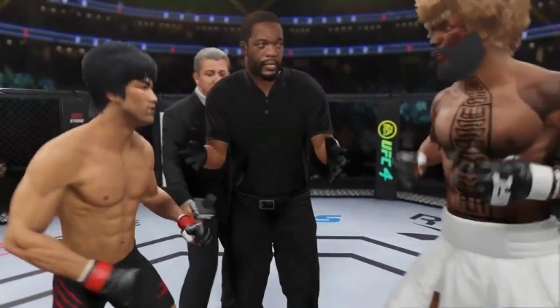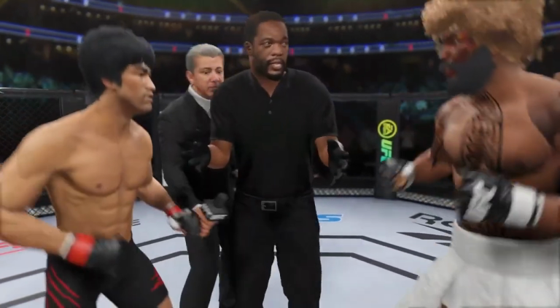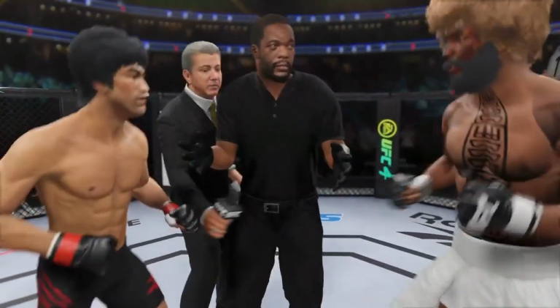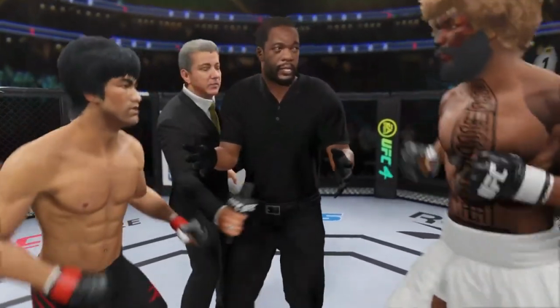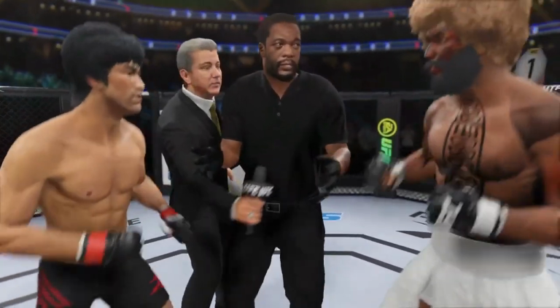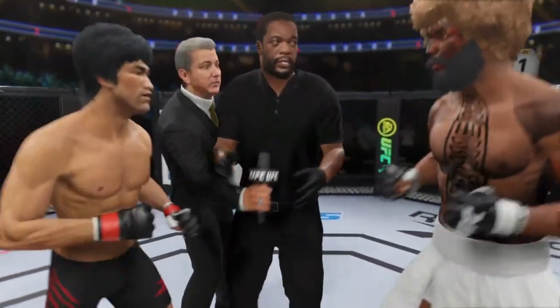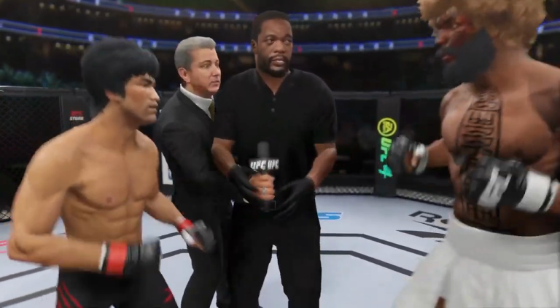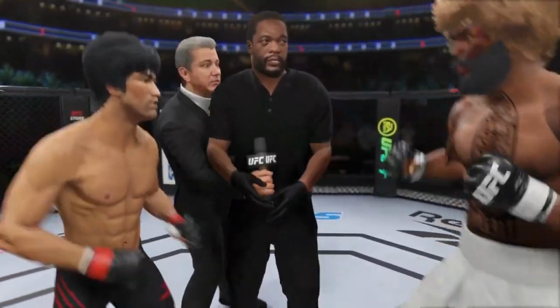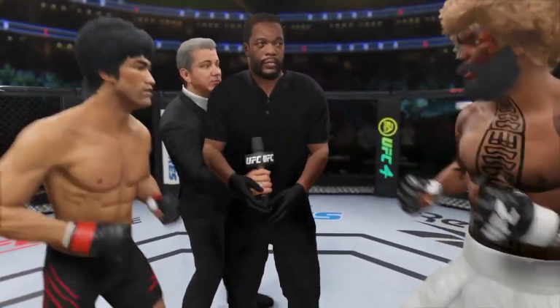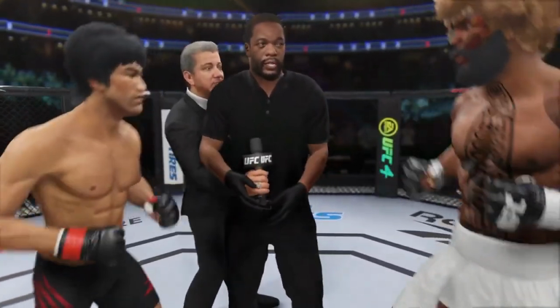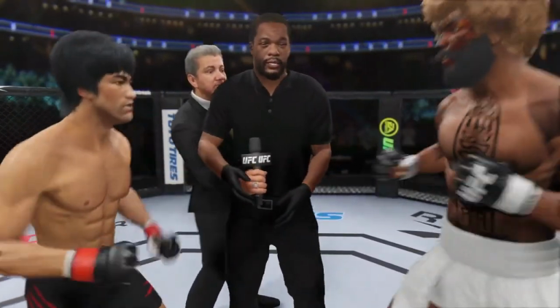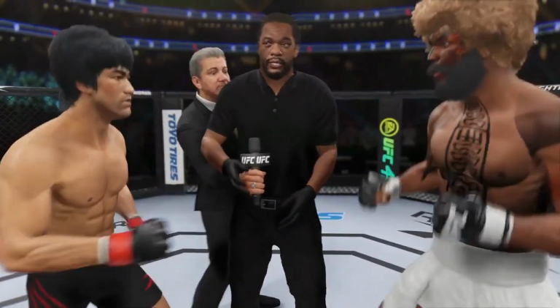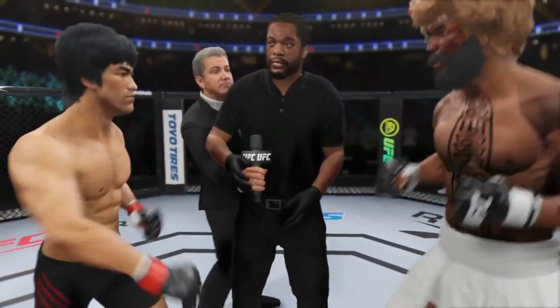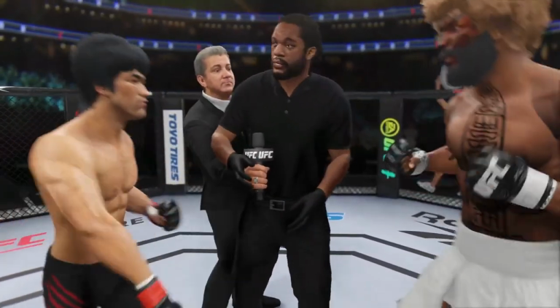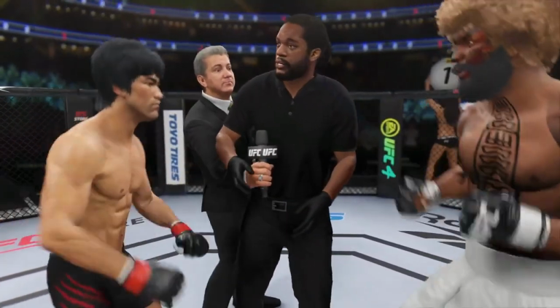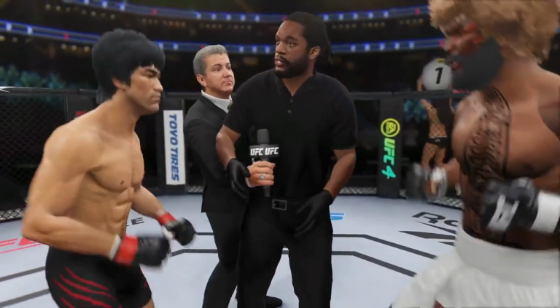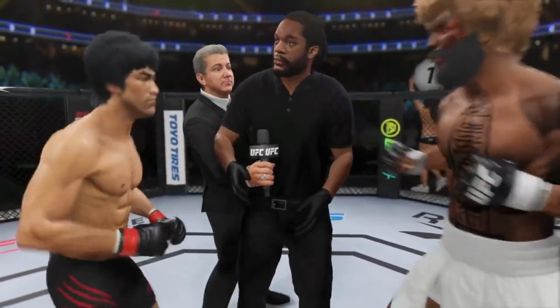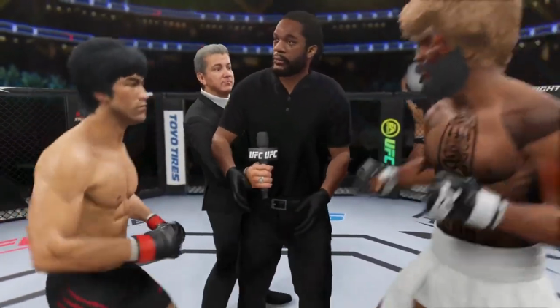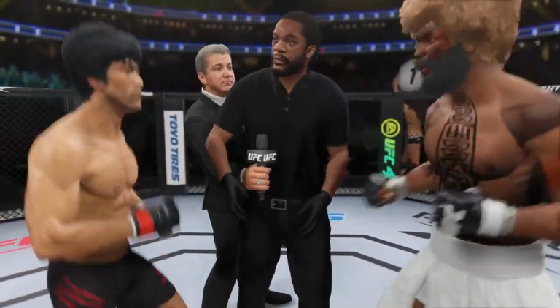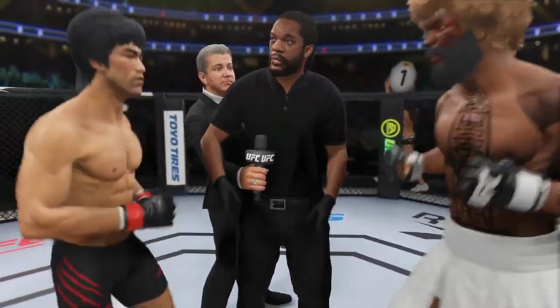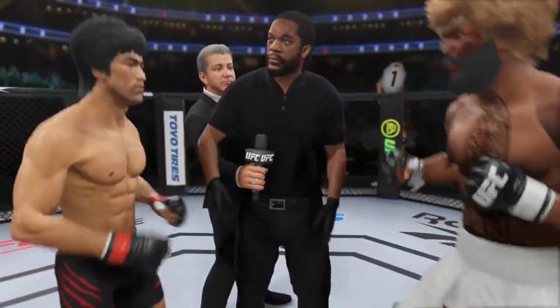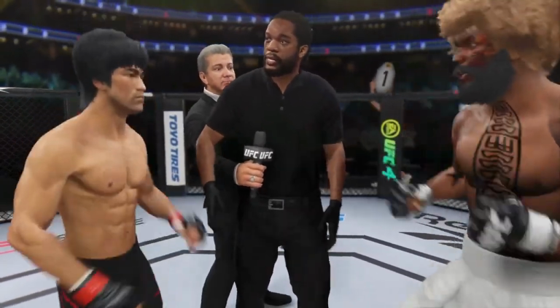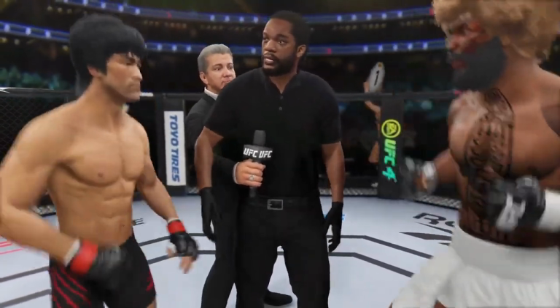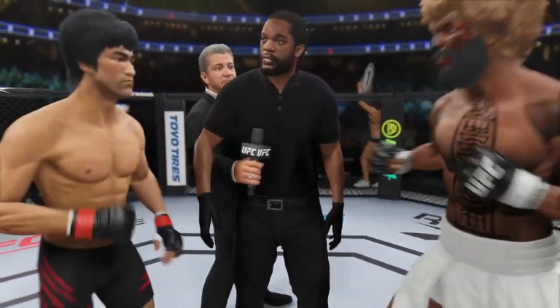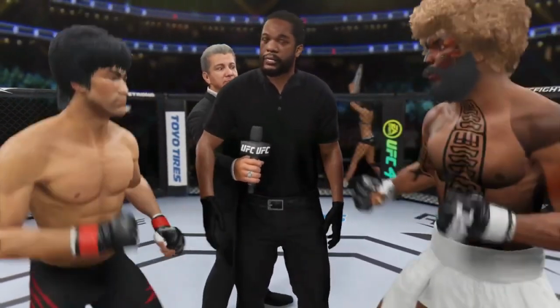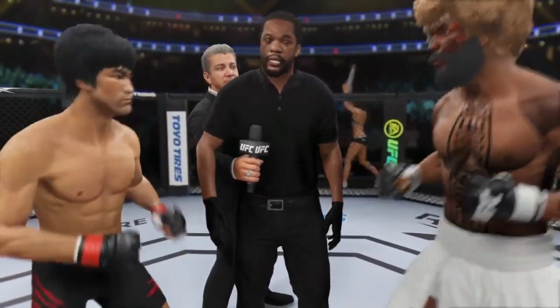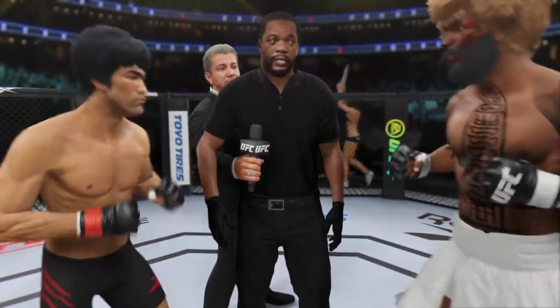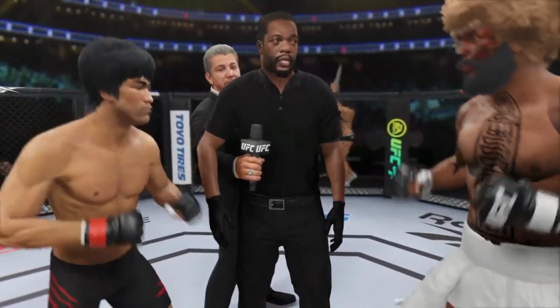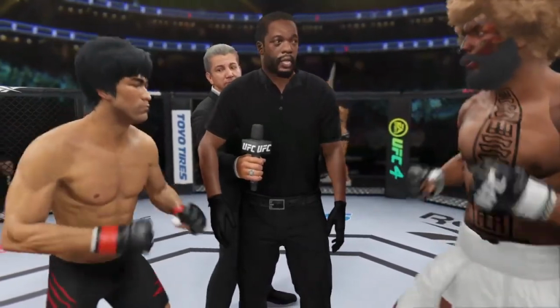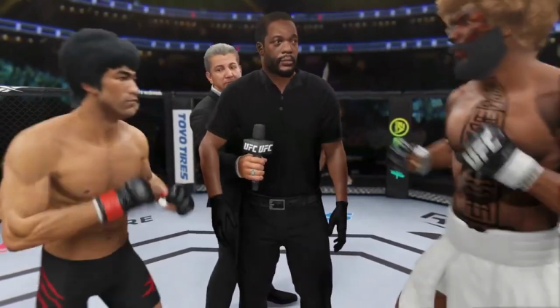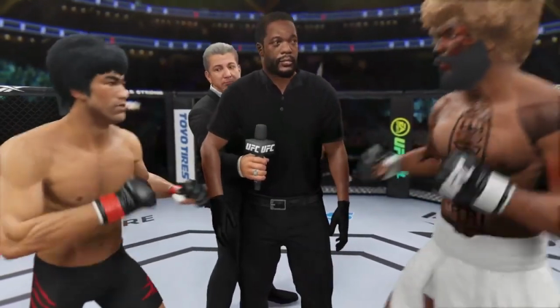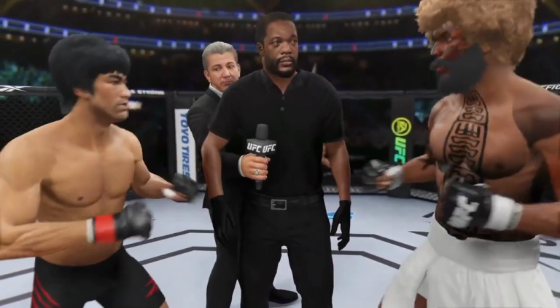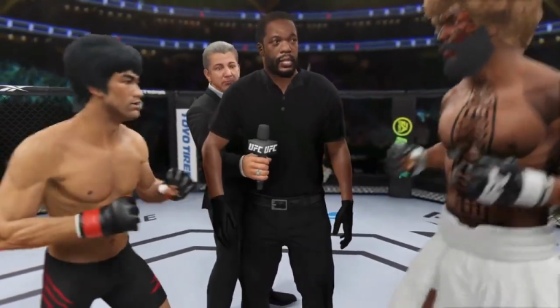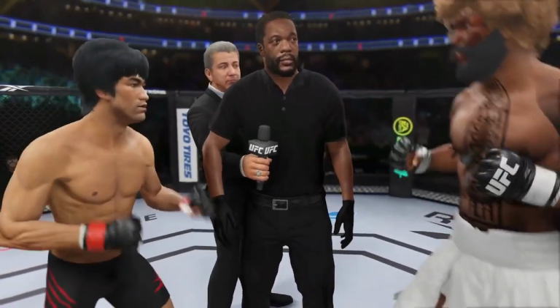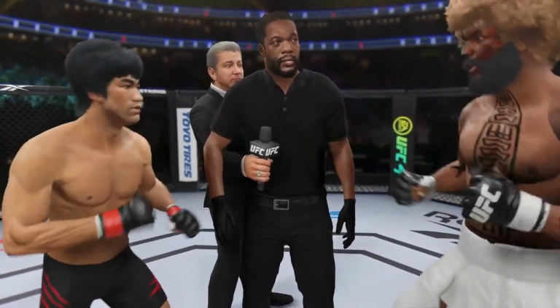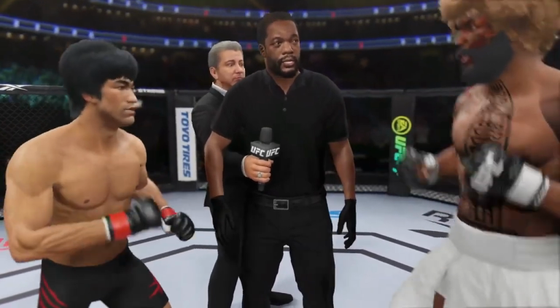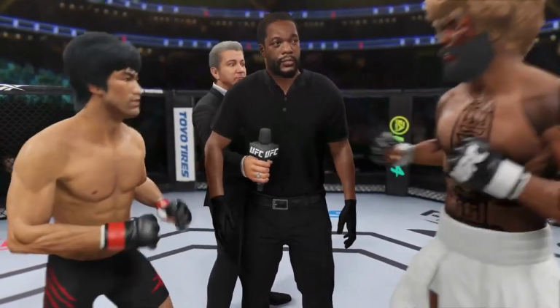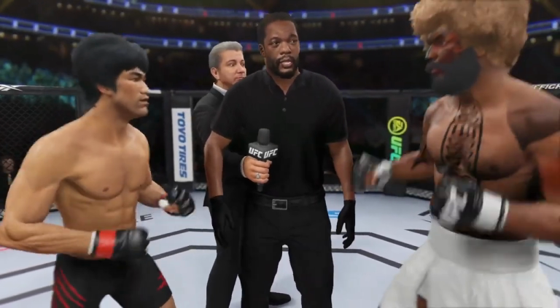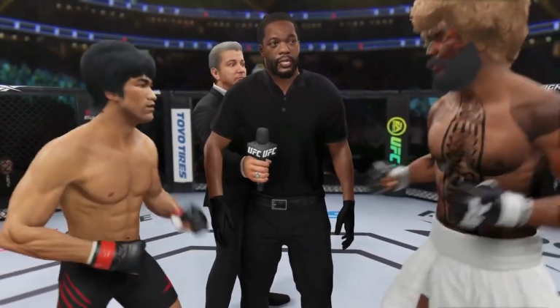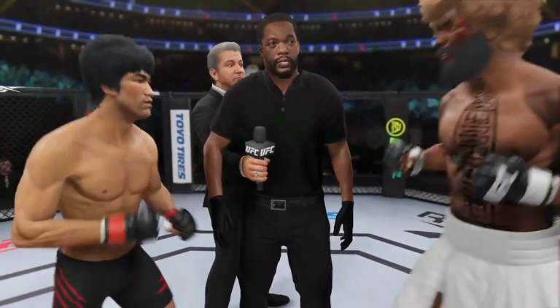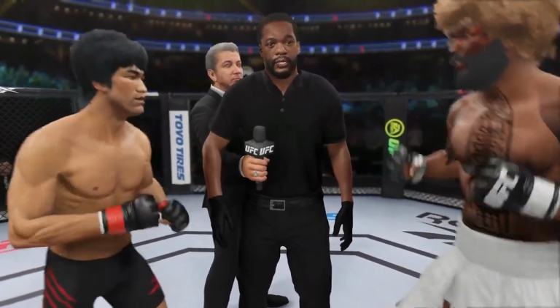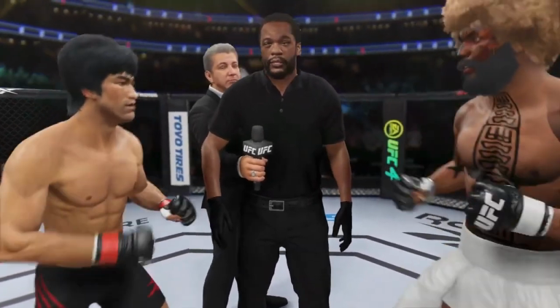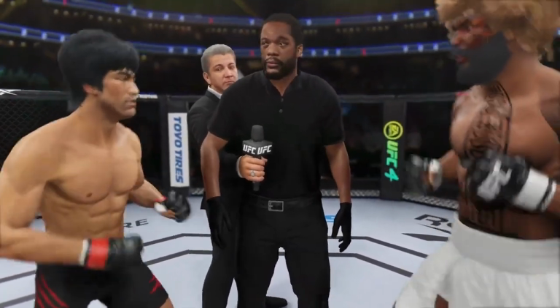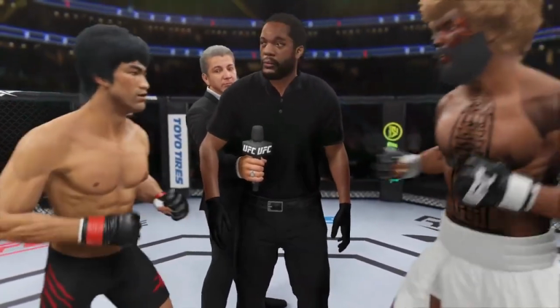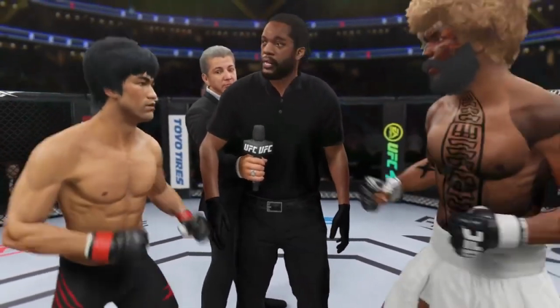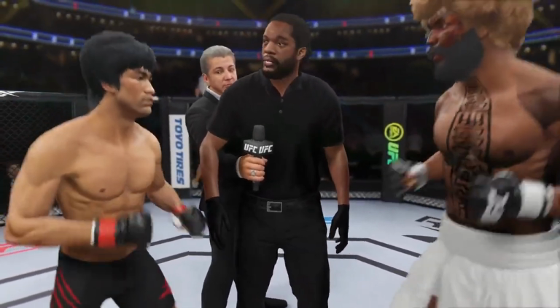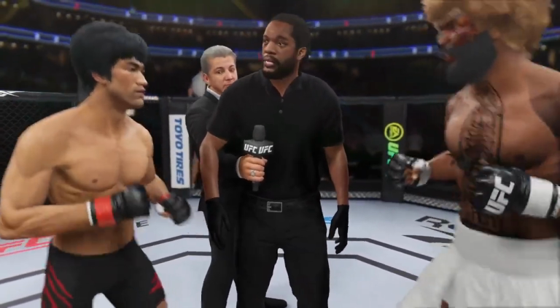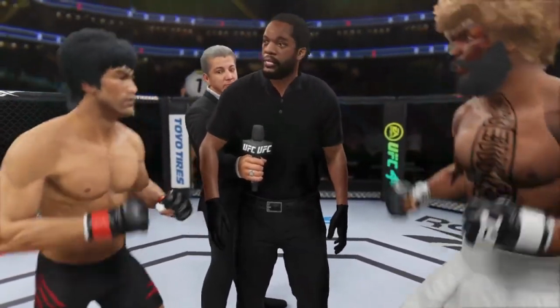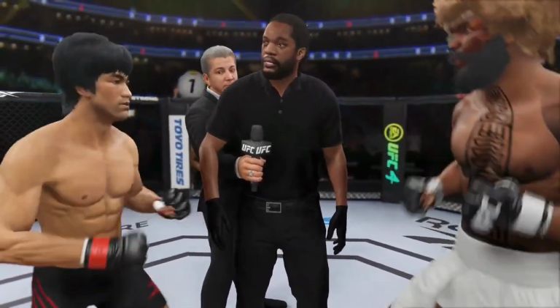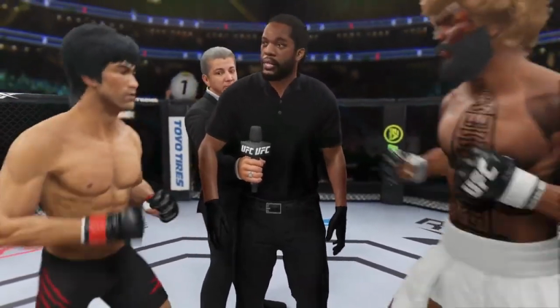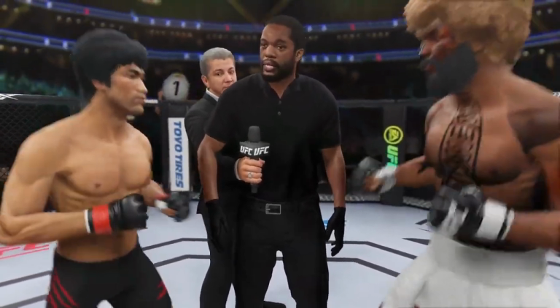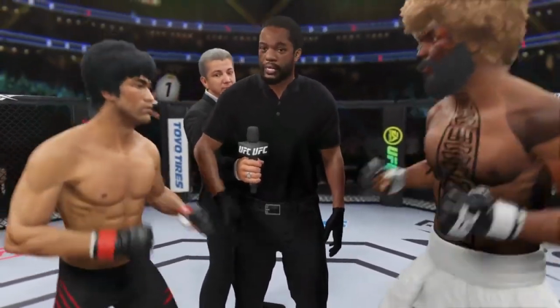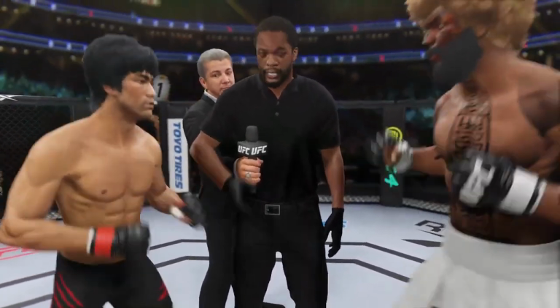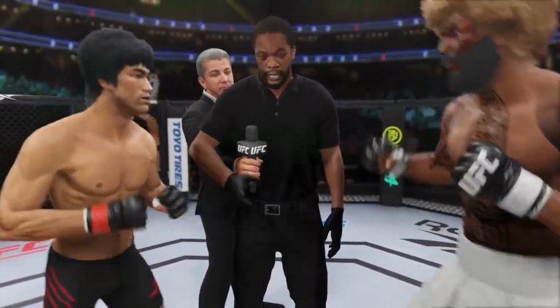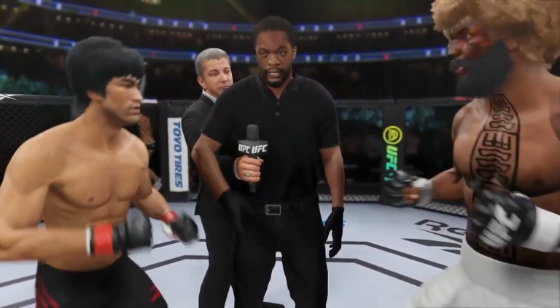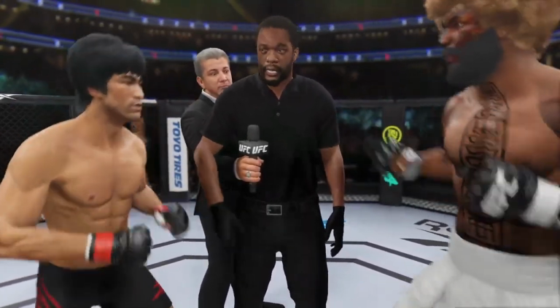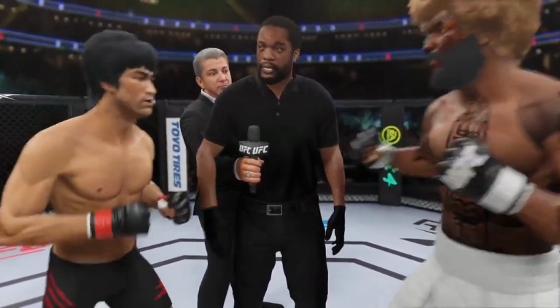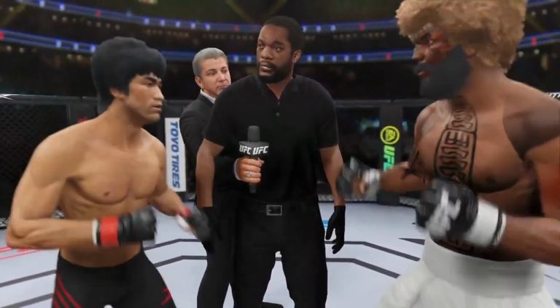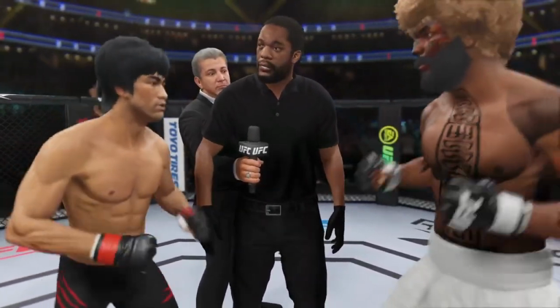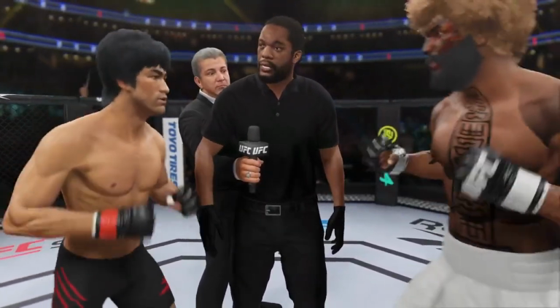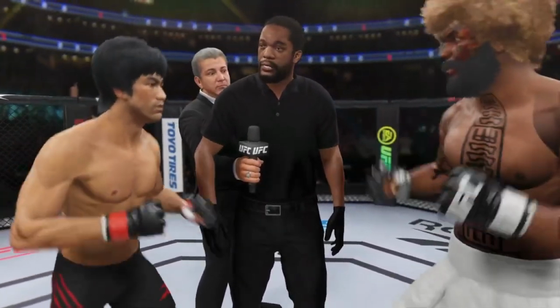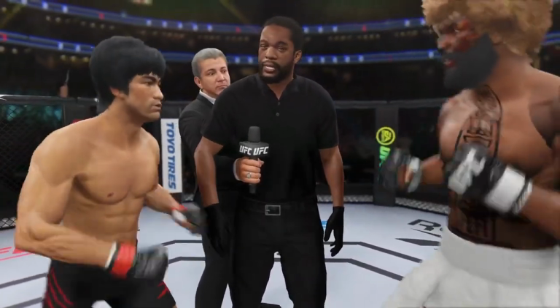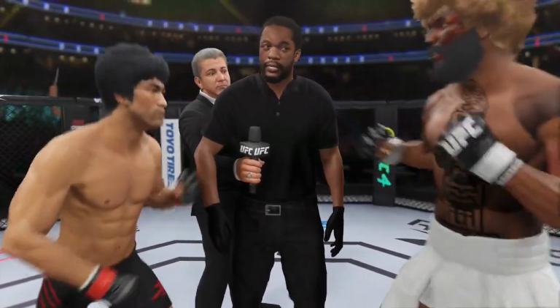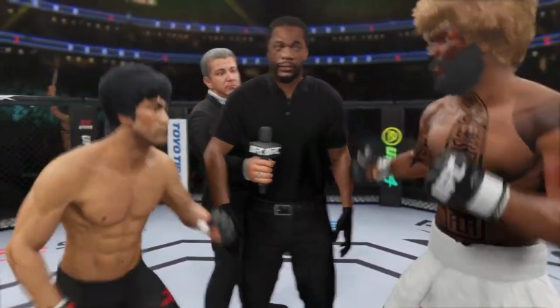You've been given your instruction in the dressing room. Protect yourself at all times, follow my instructions. You will have a clean fight. Touch gloves, let's make it official.